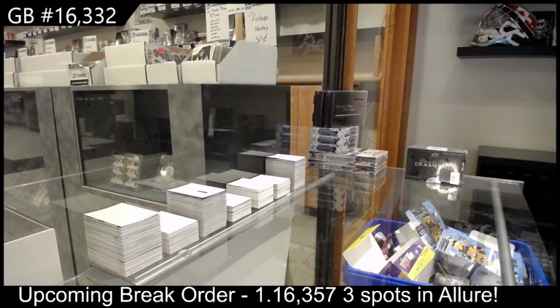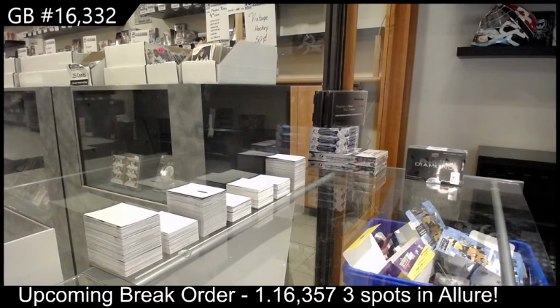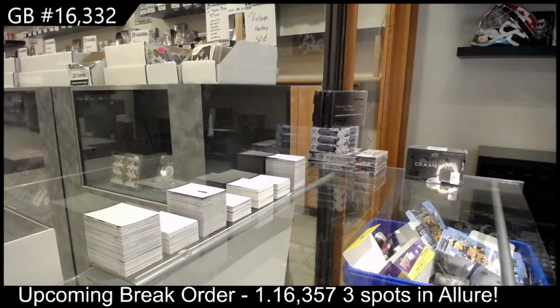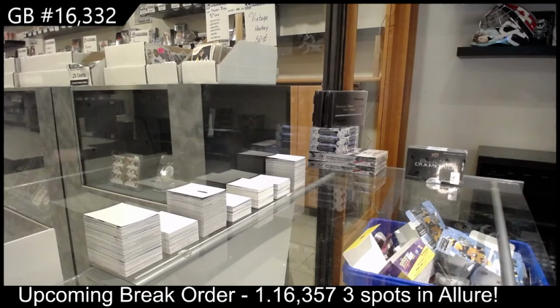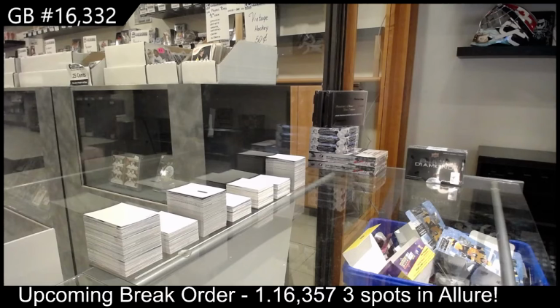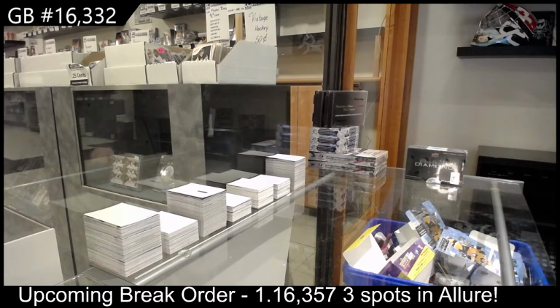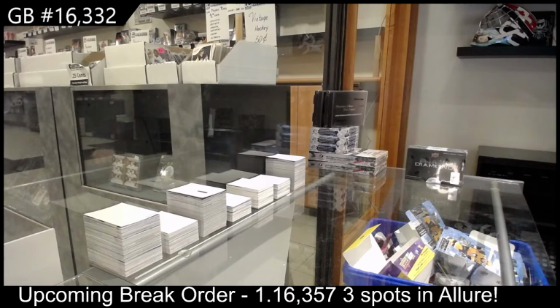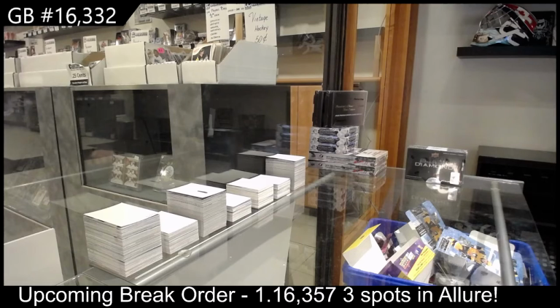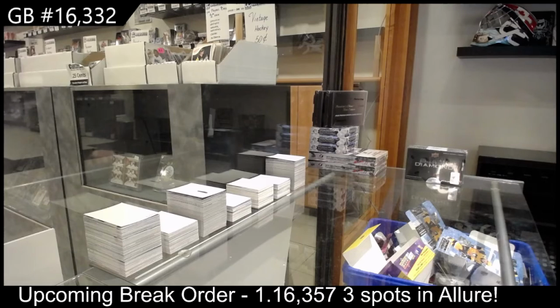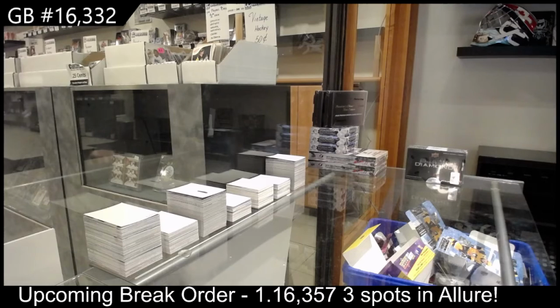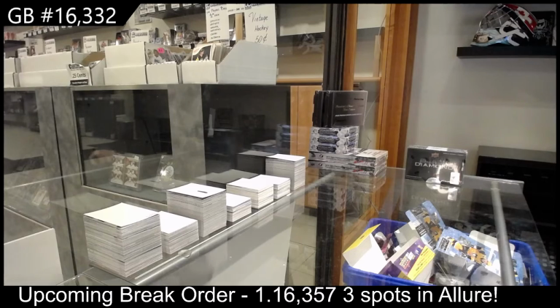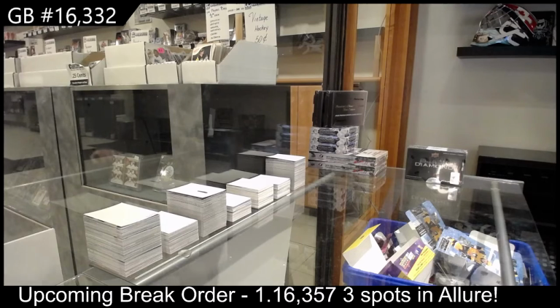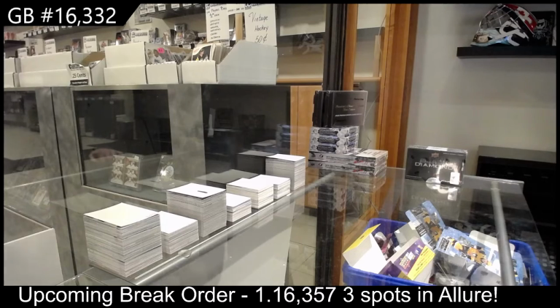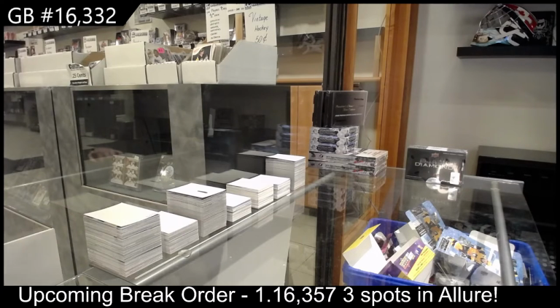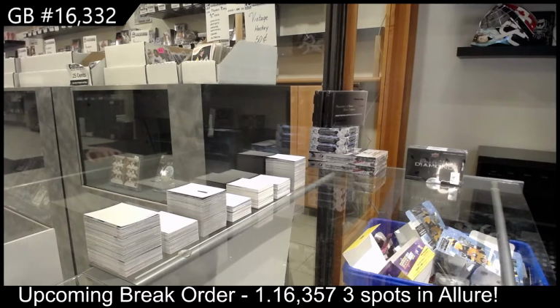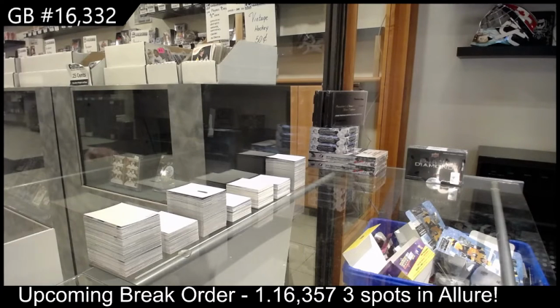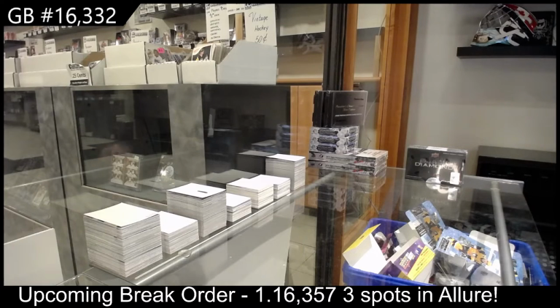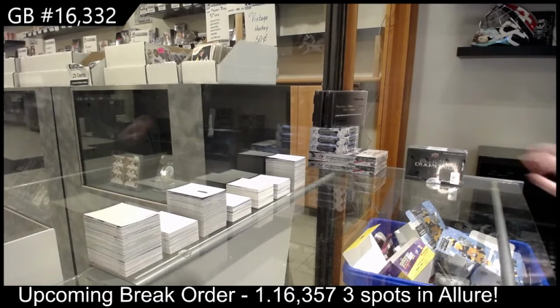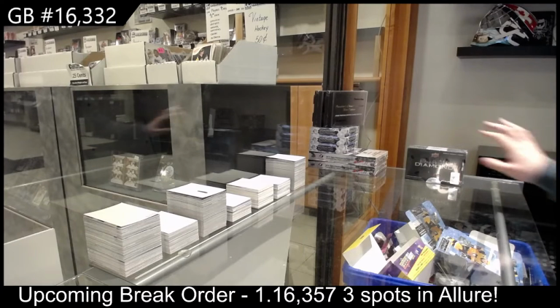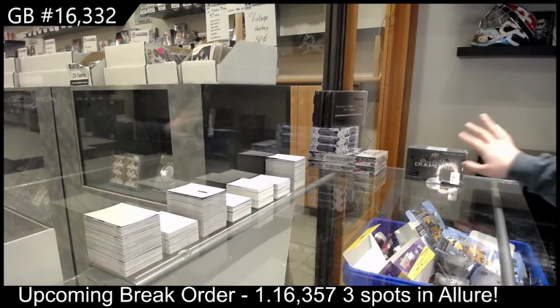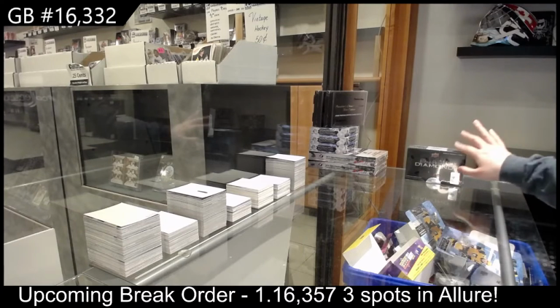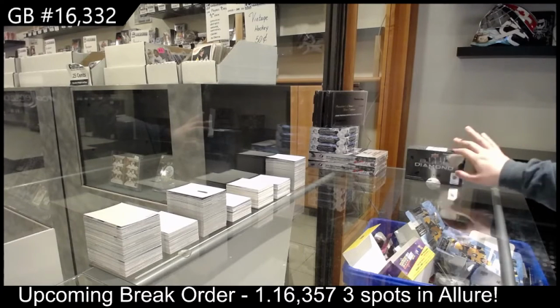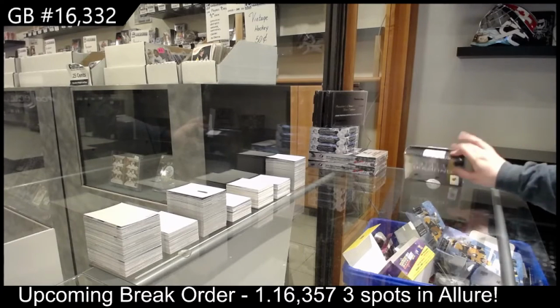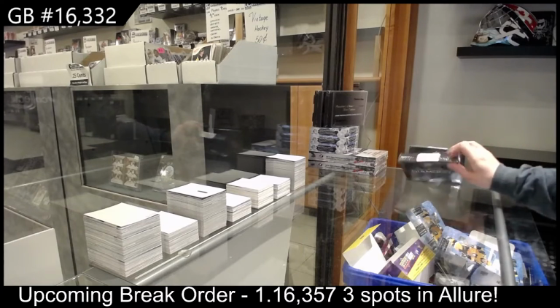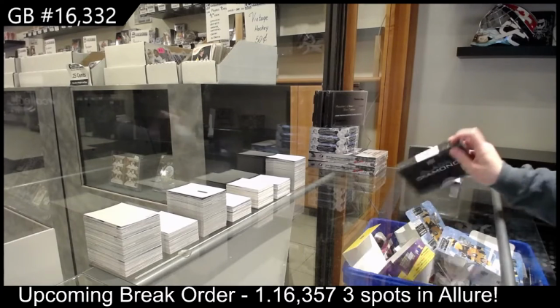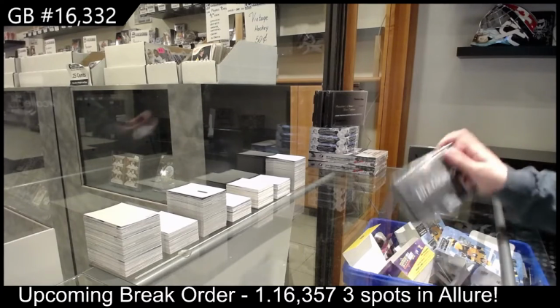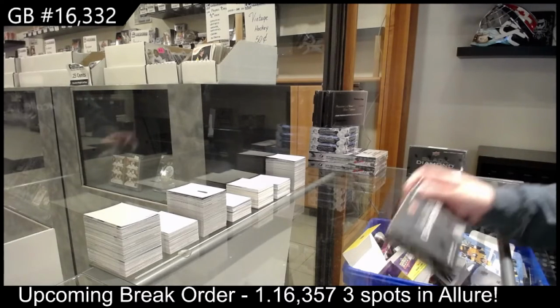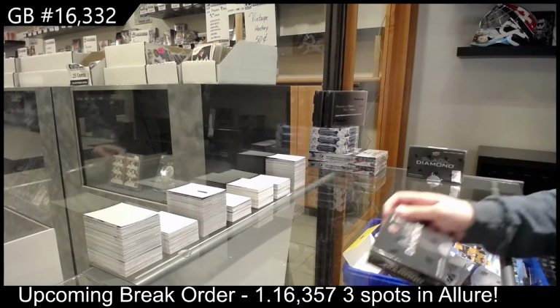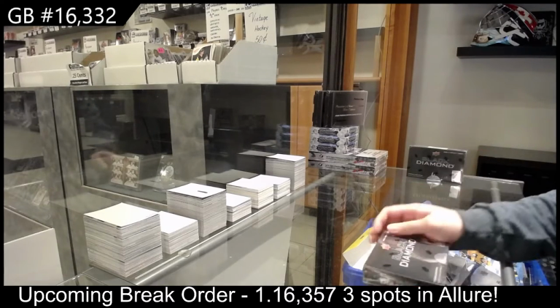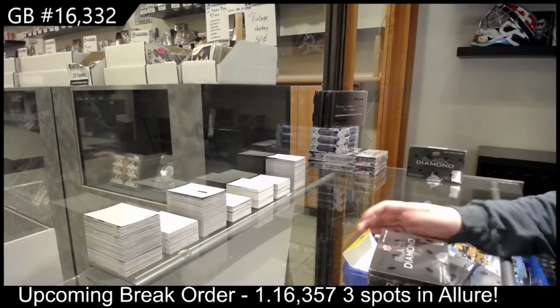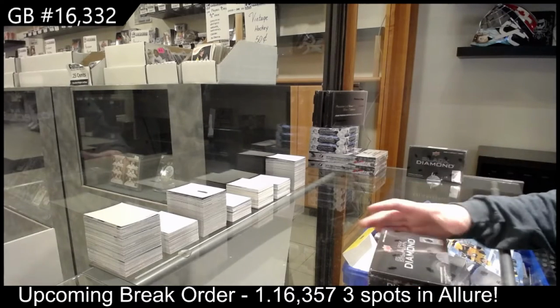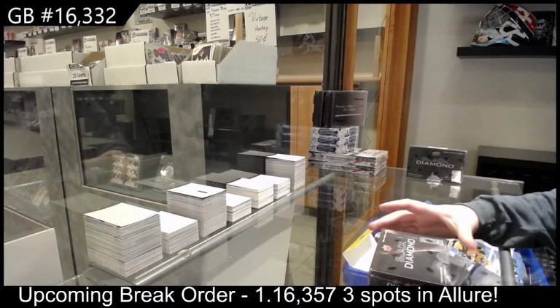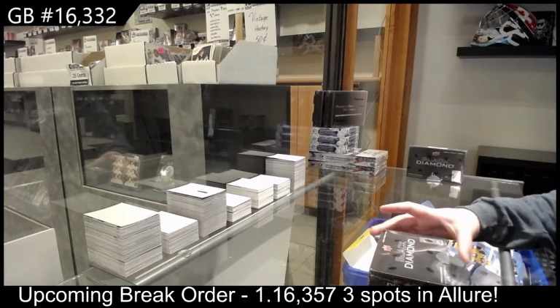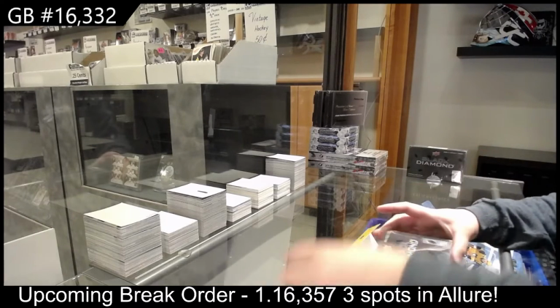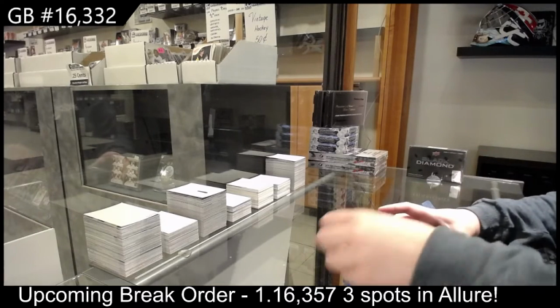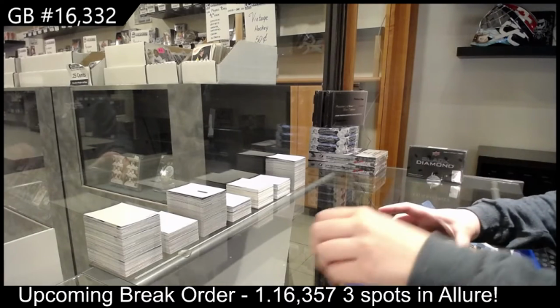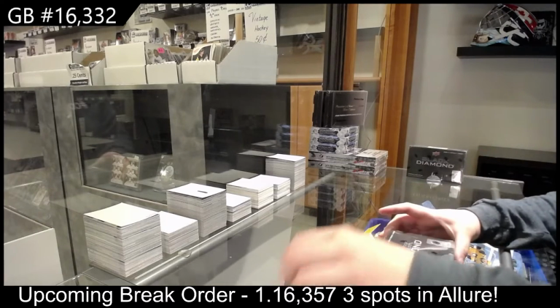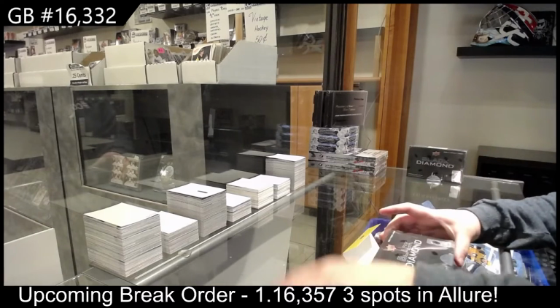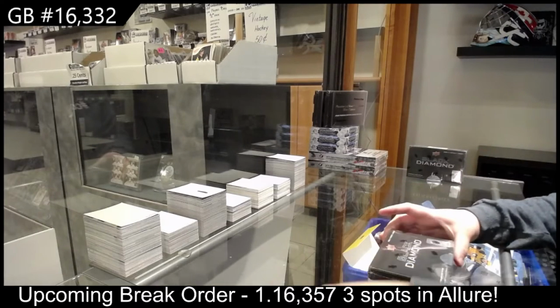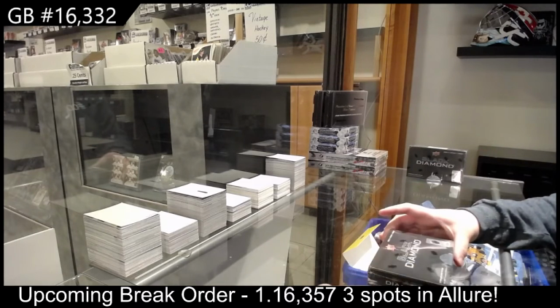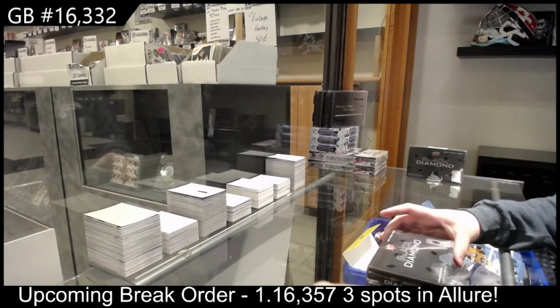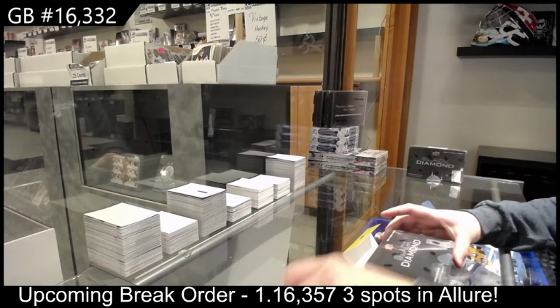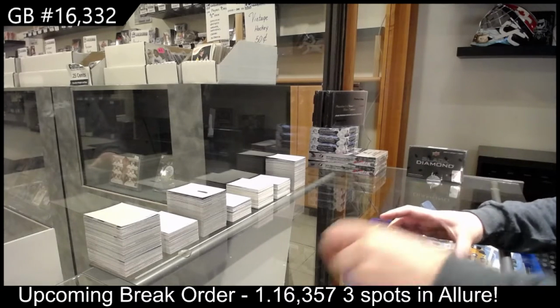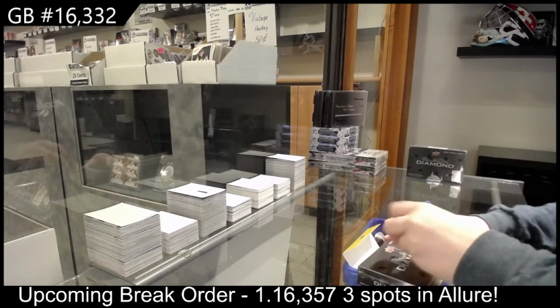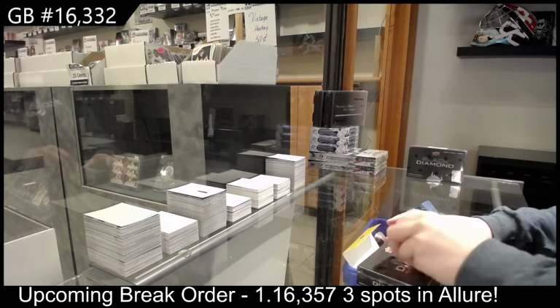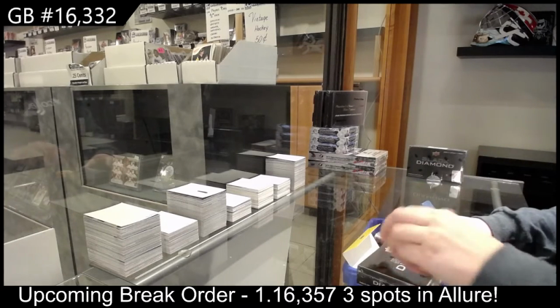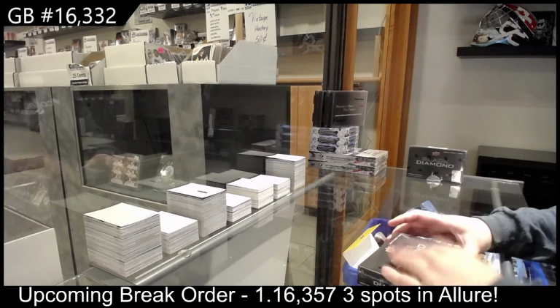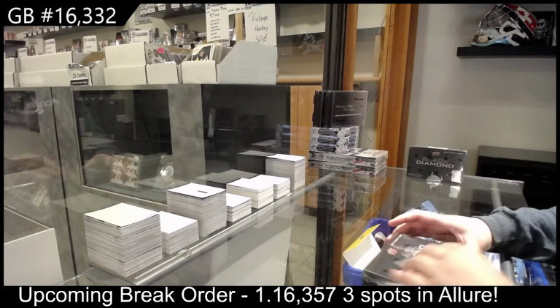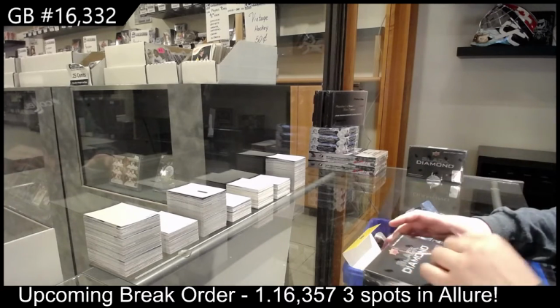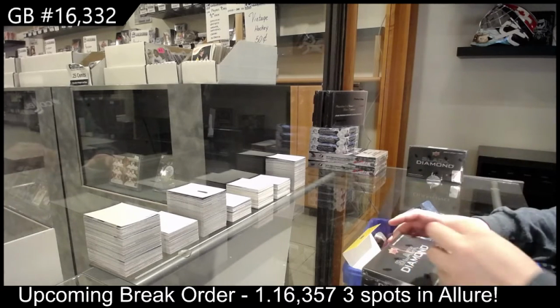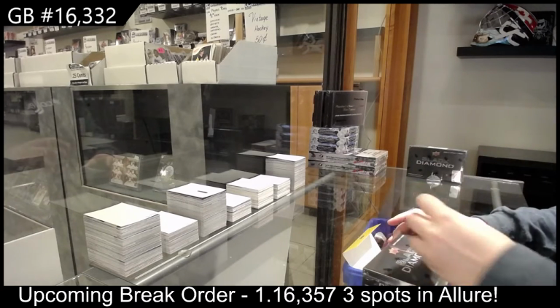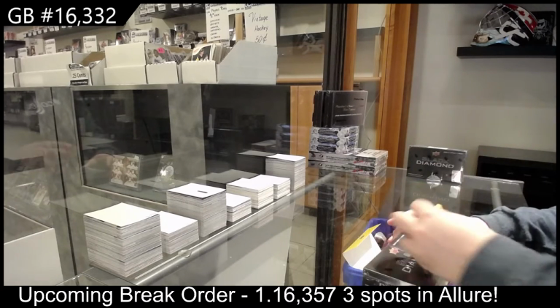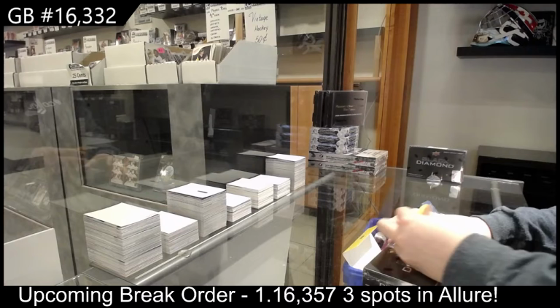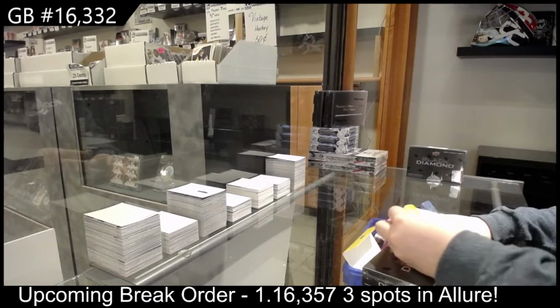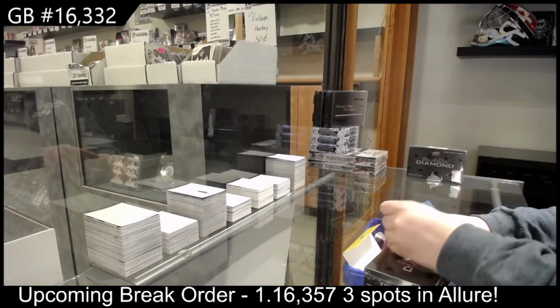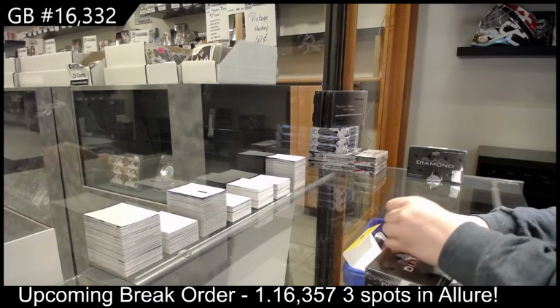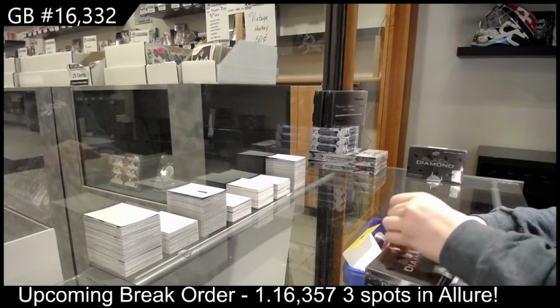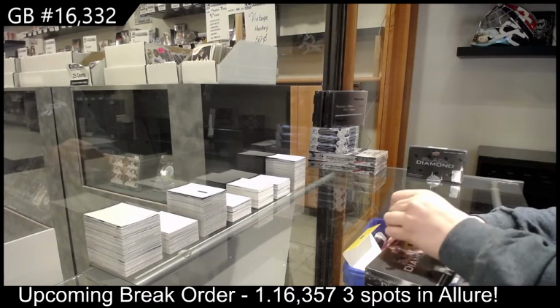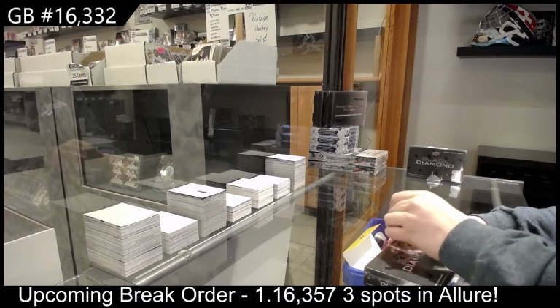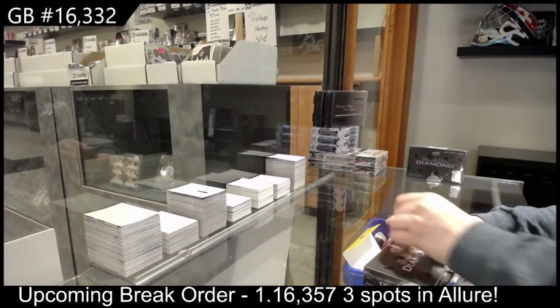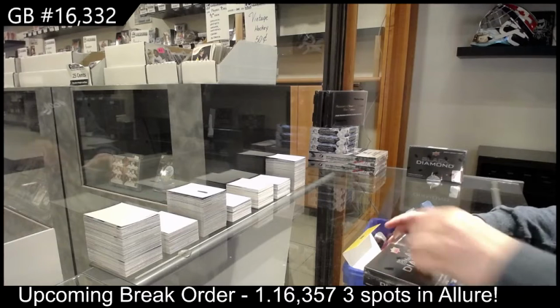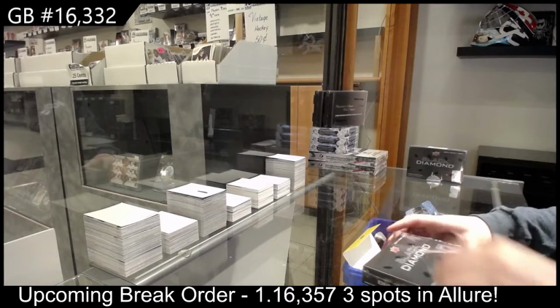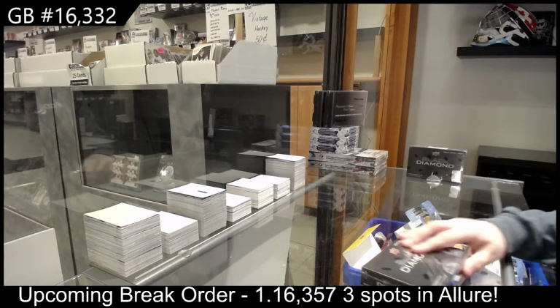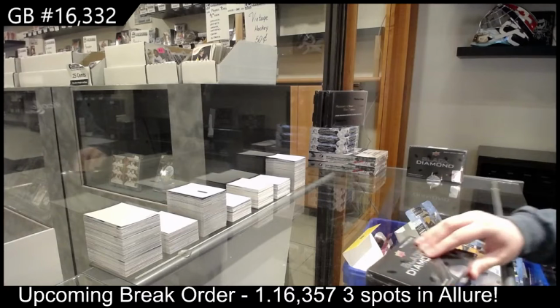Brake 16-332. We've got the 2021 Upper Deck Black Diamond 2-Box Brake.